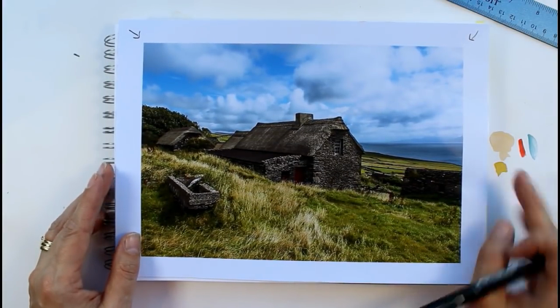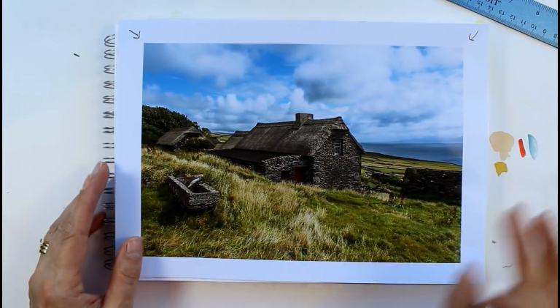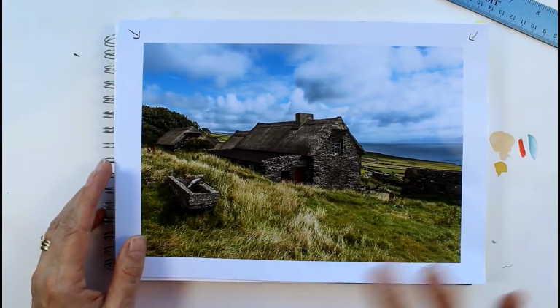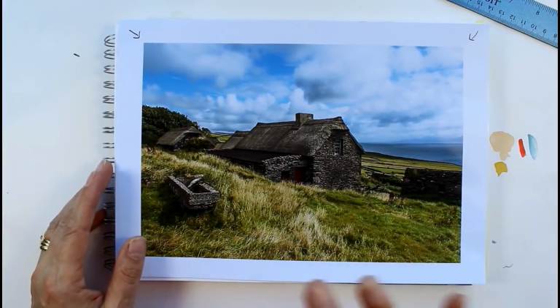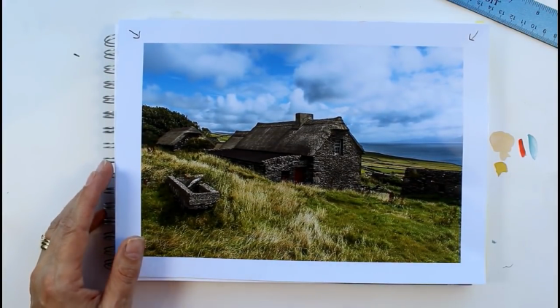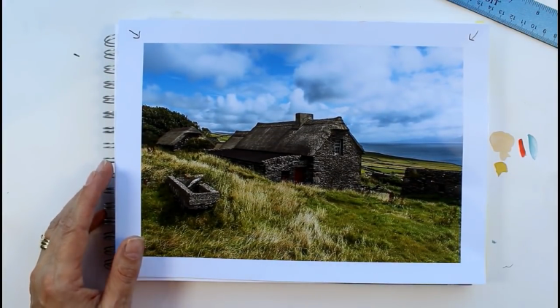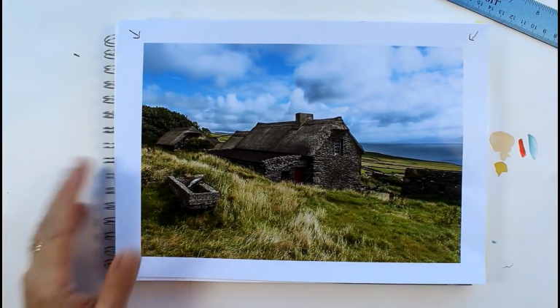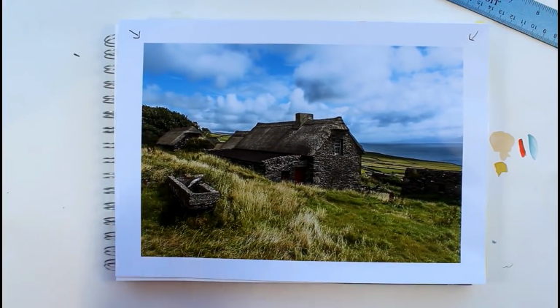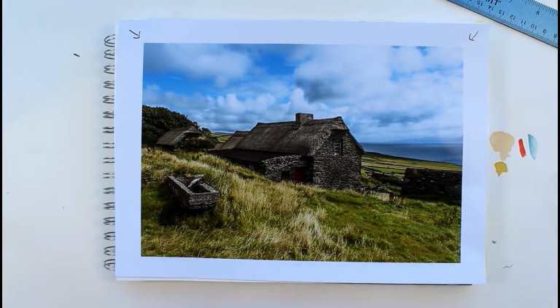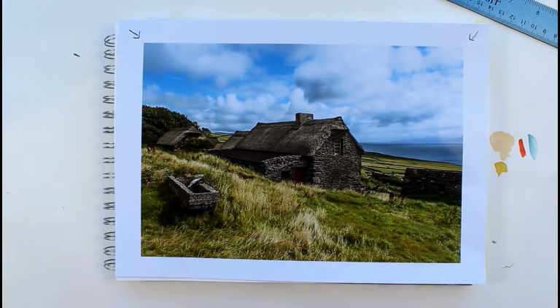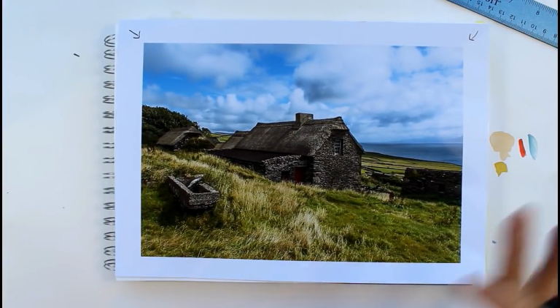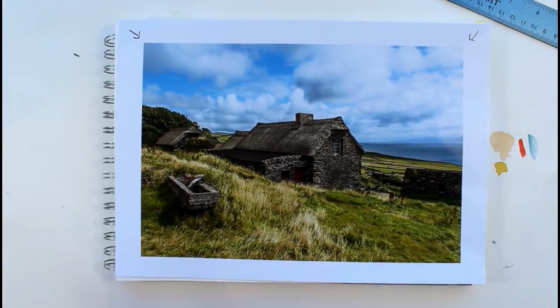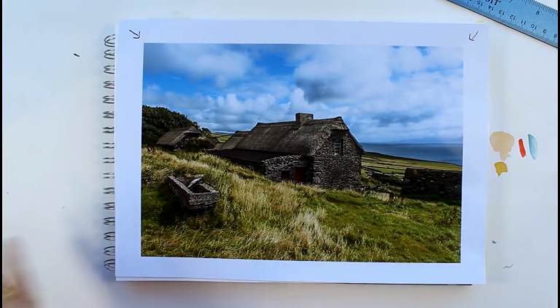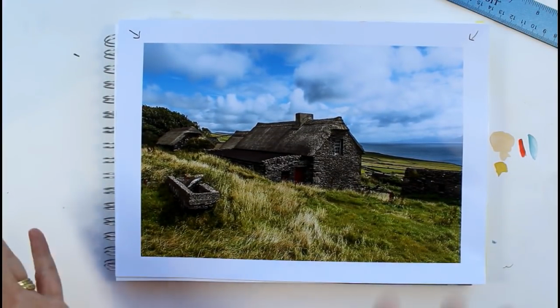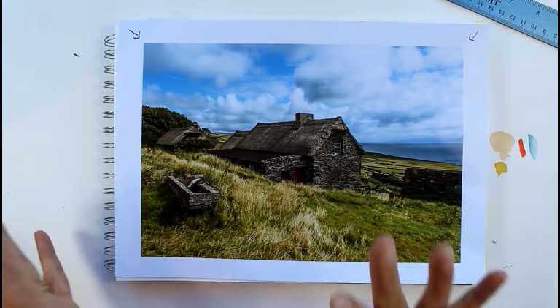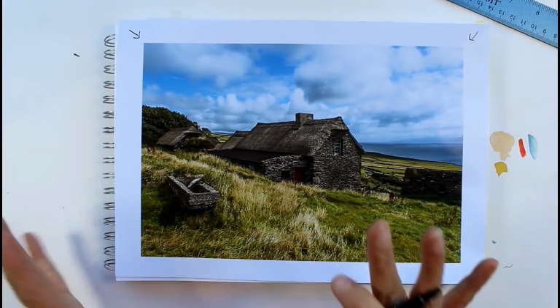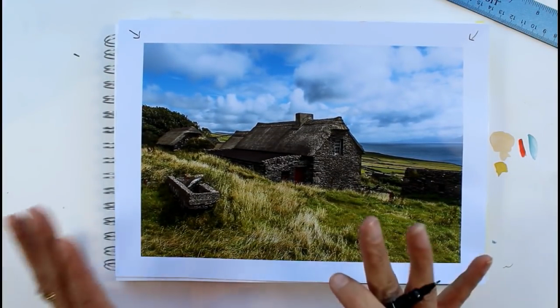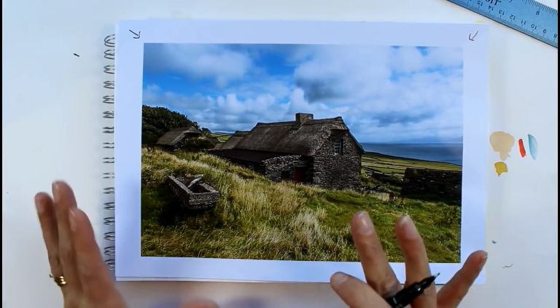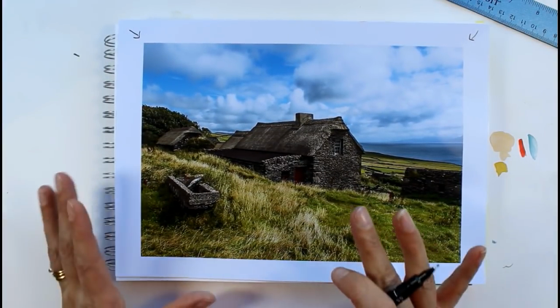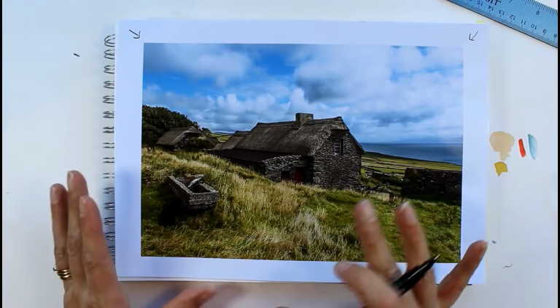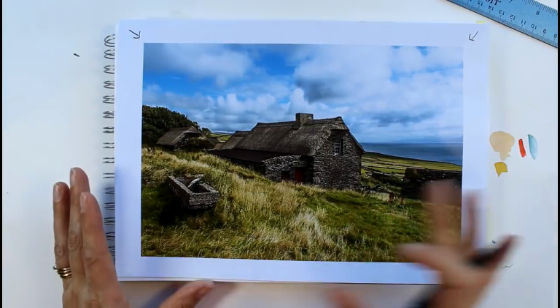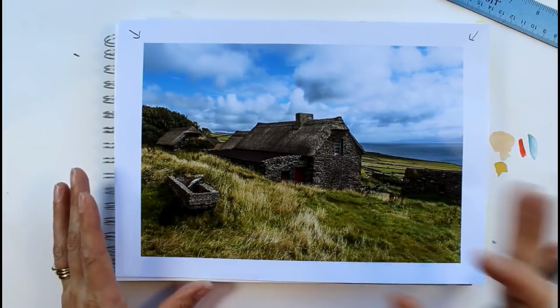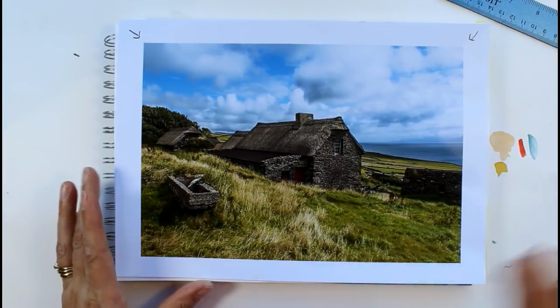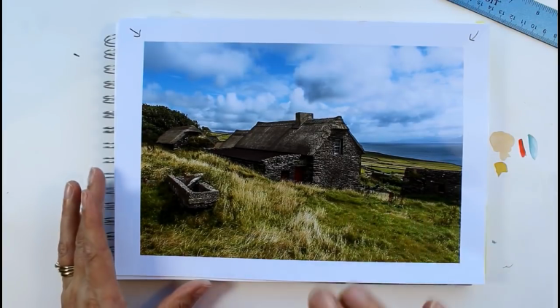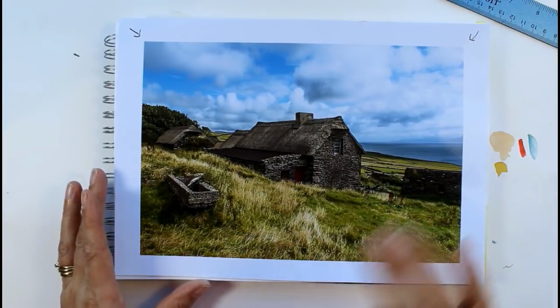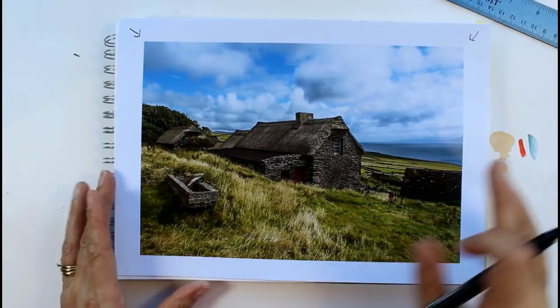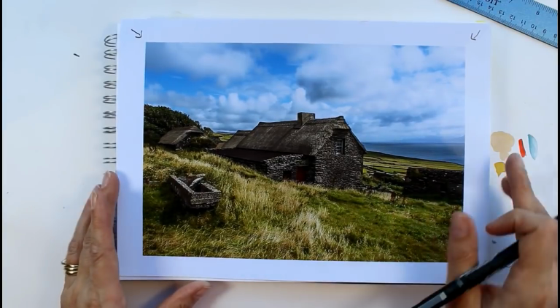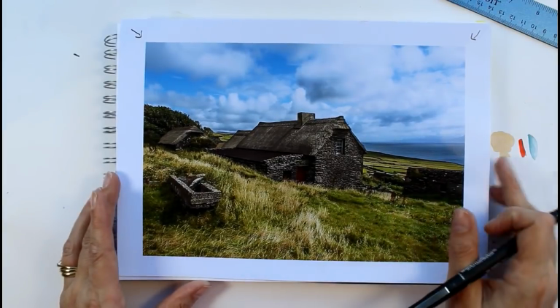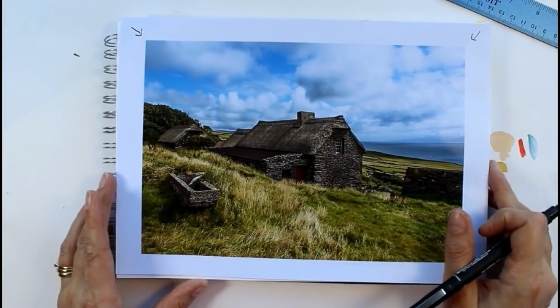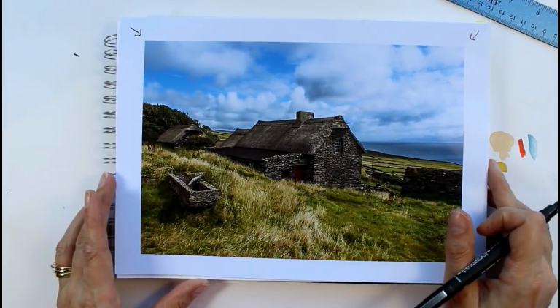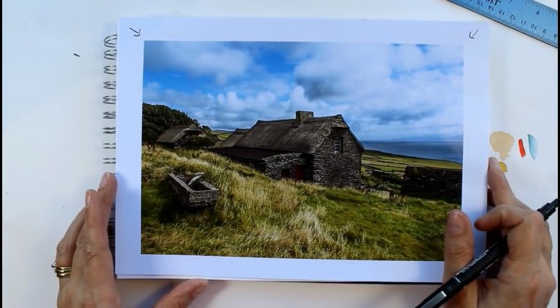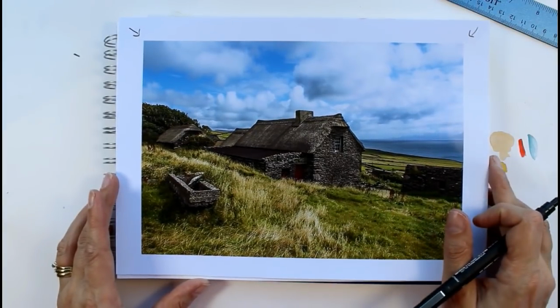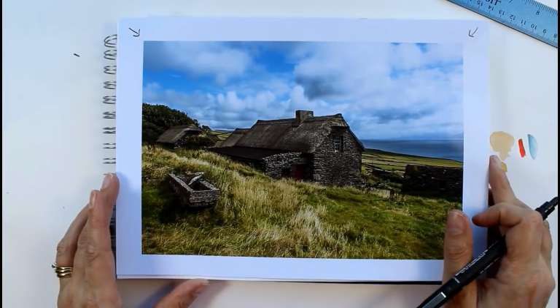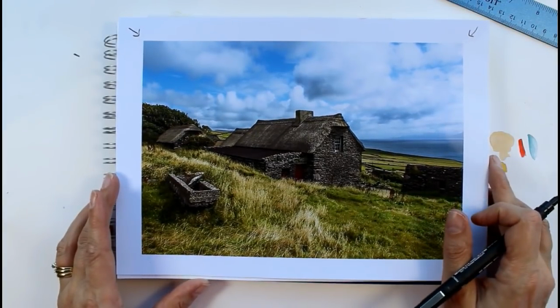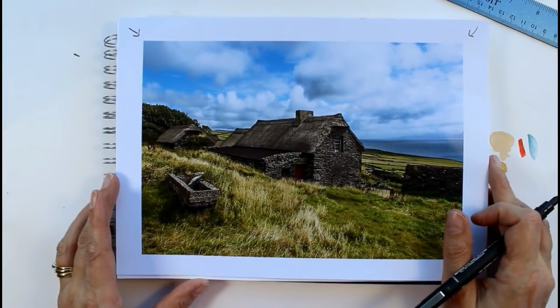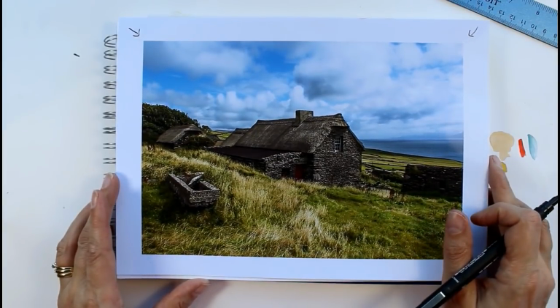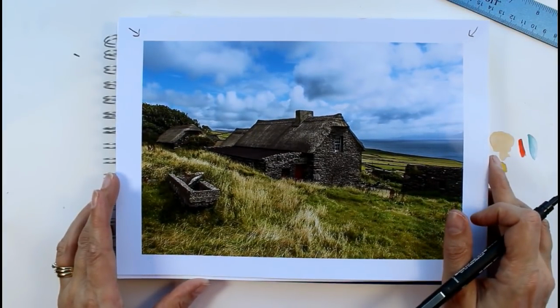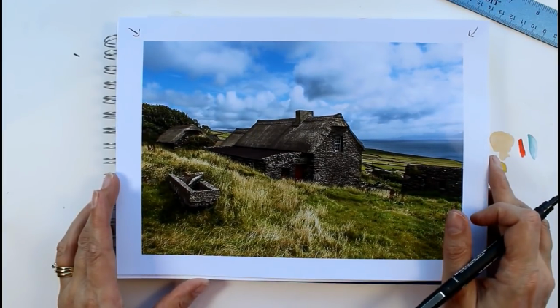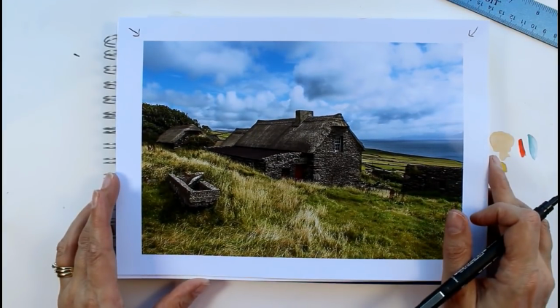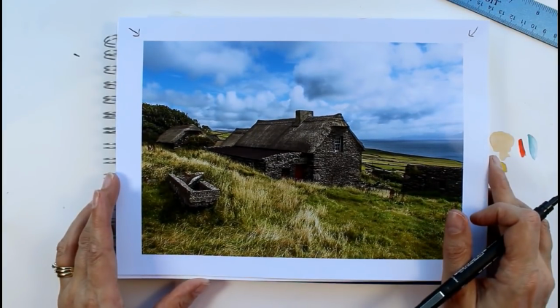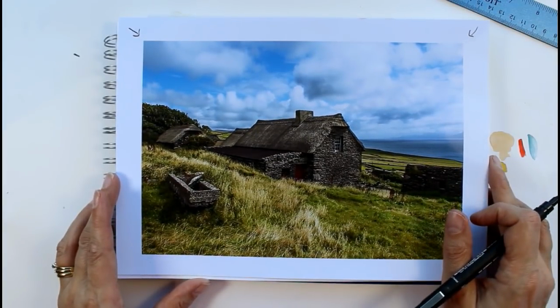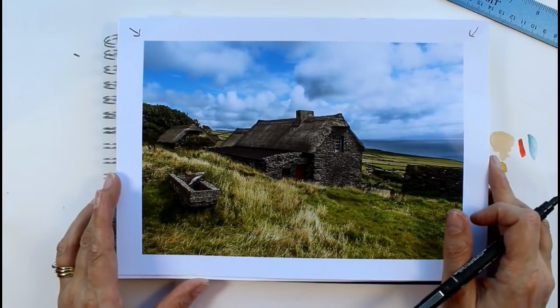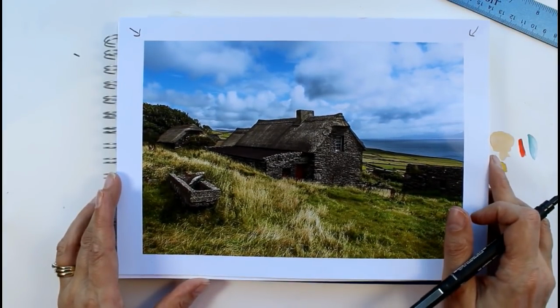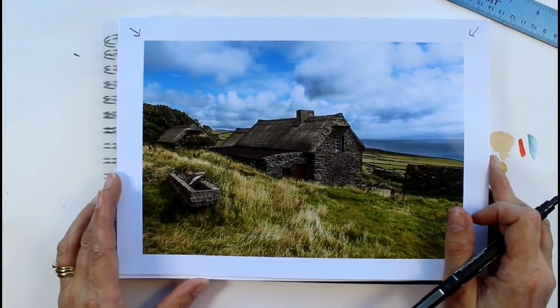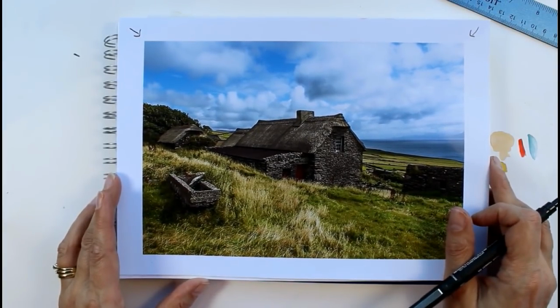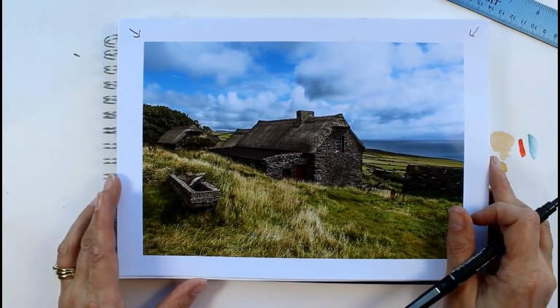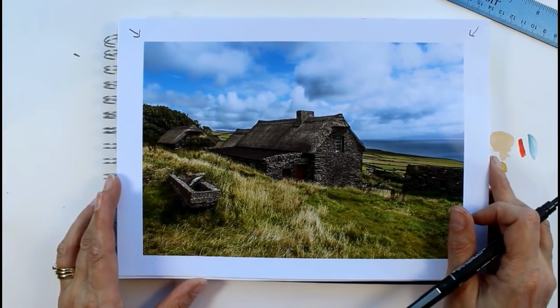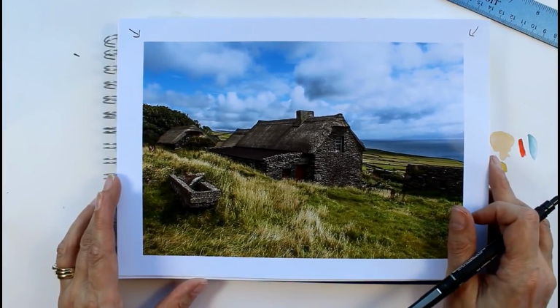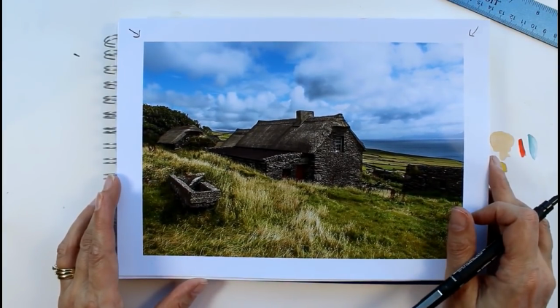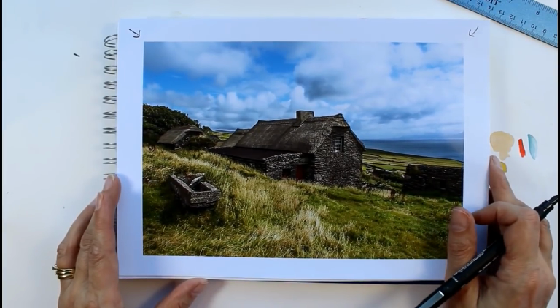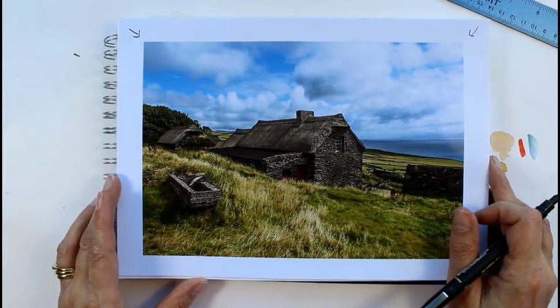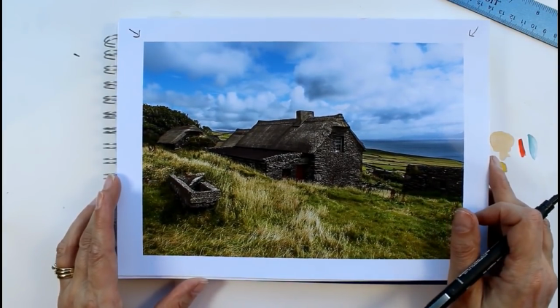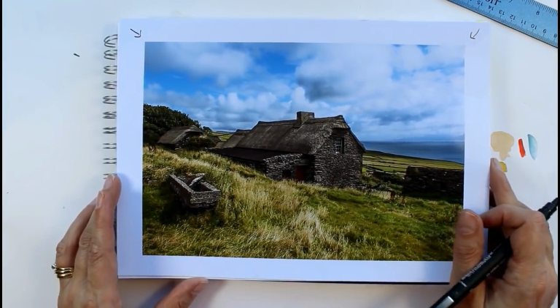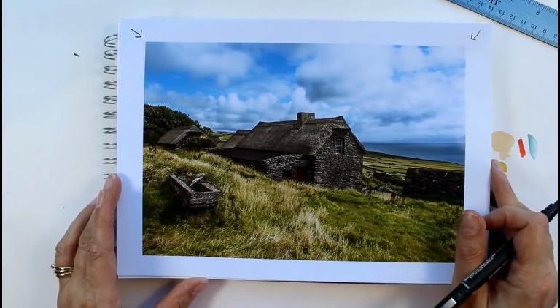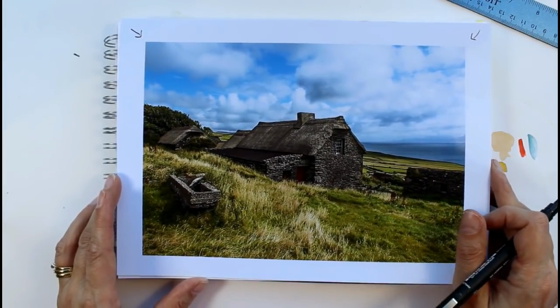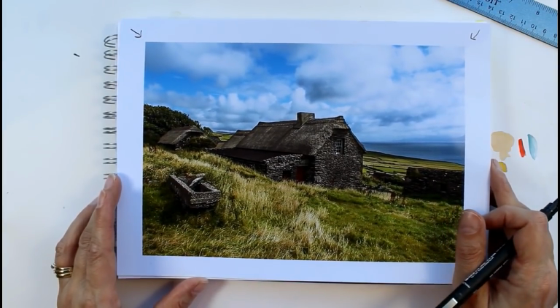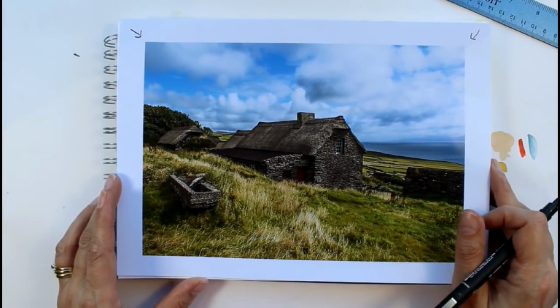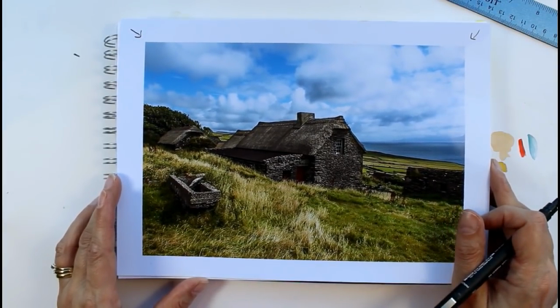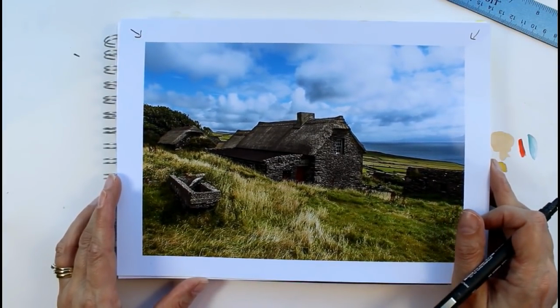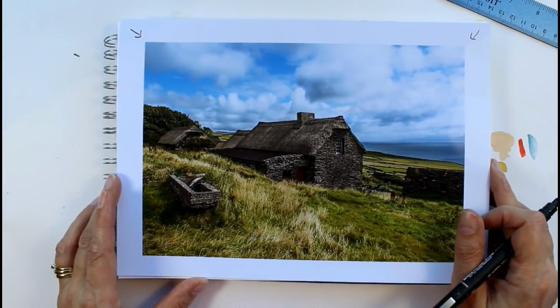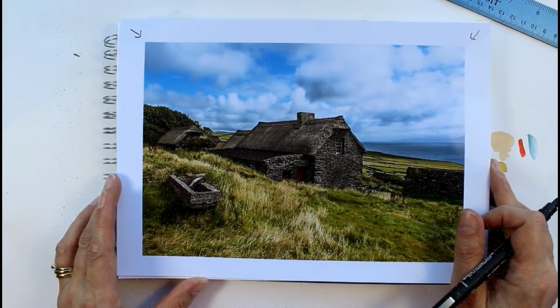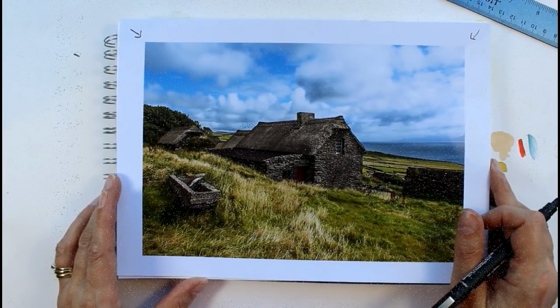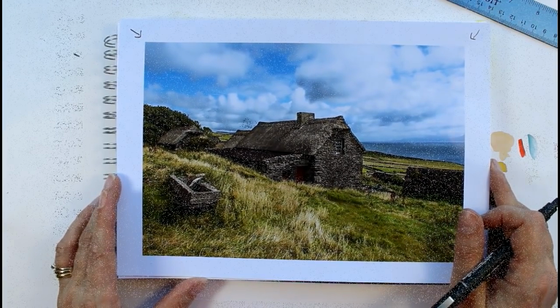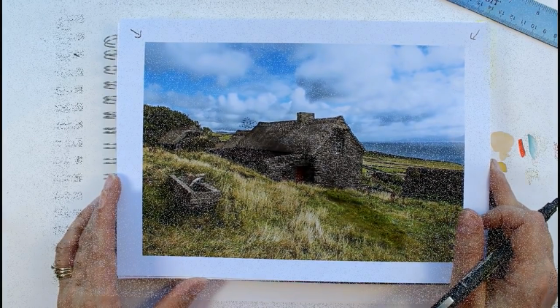I'll go away for a moment and draw this, and then come back later and pop a little bit of watercolour over the top of the drawing.